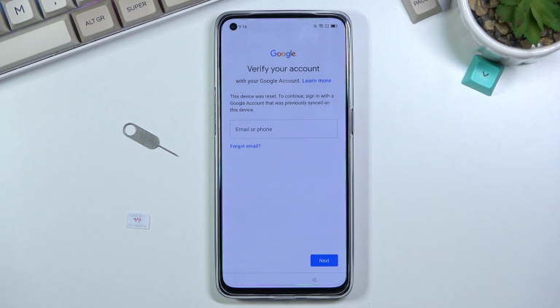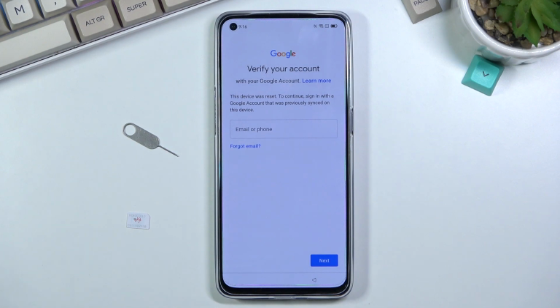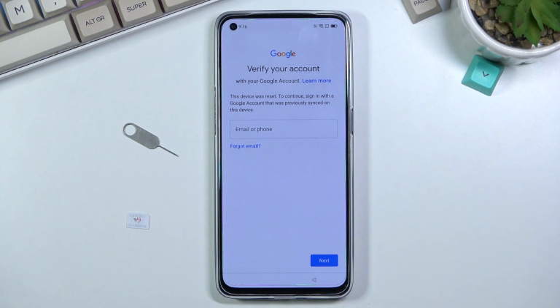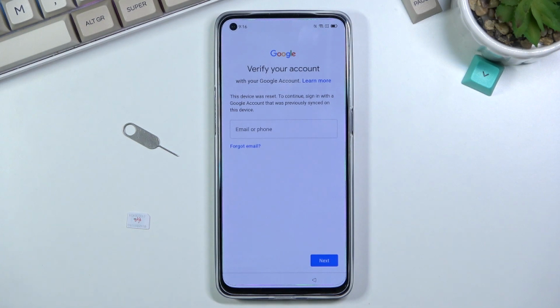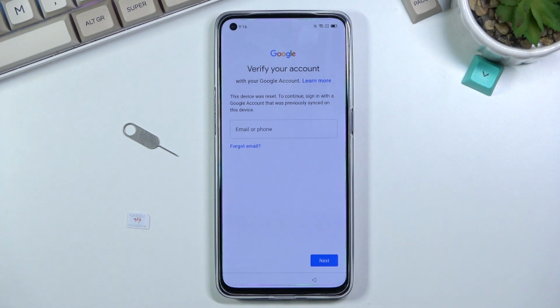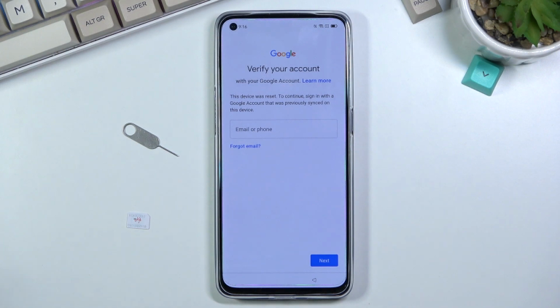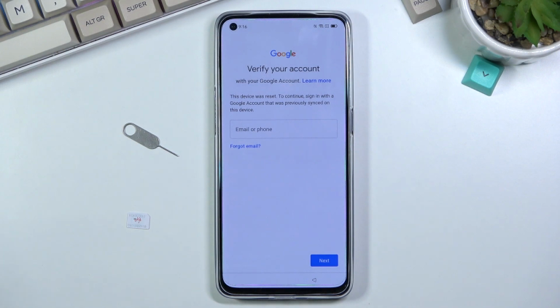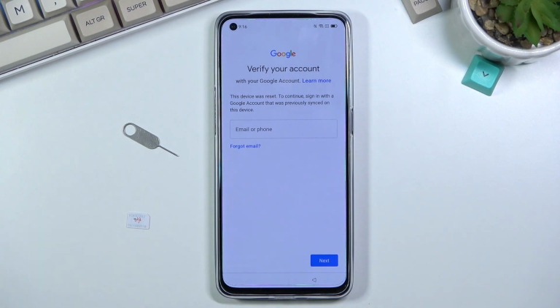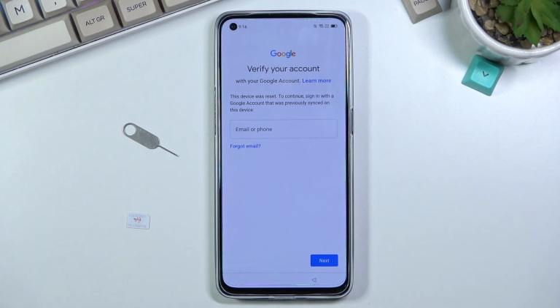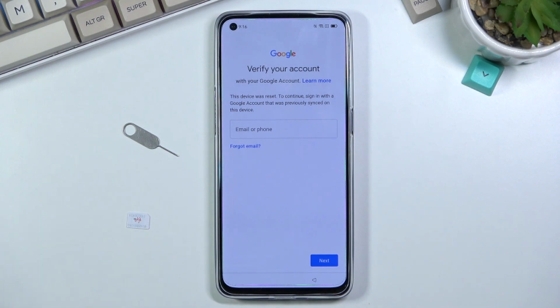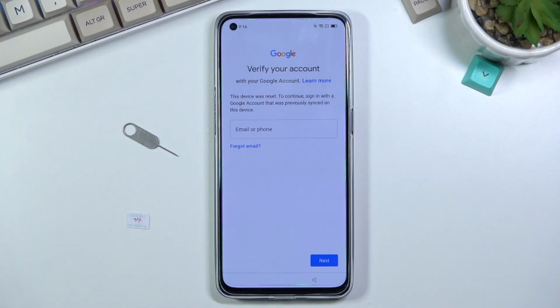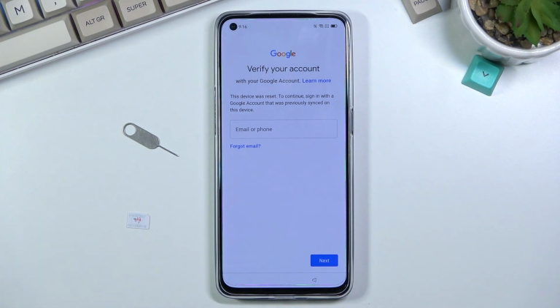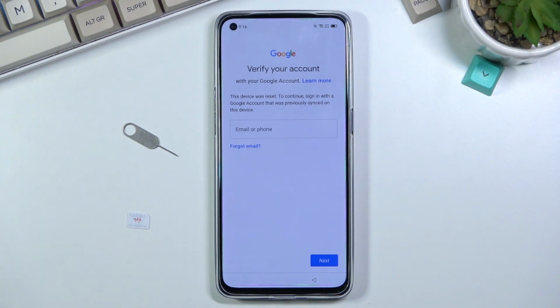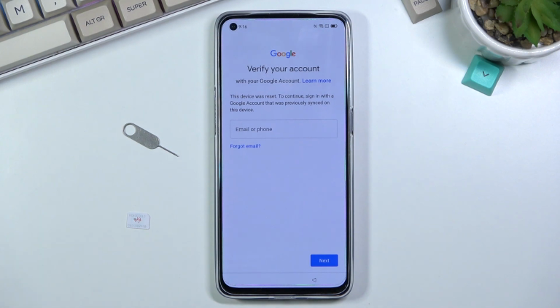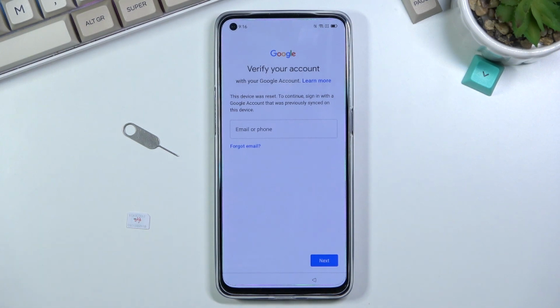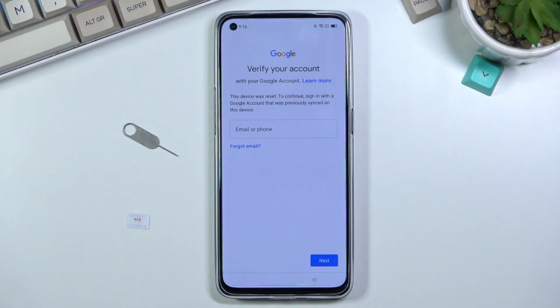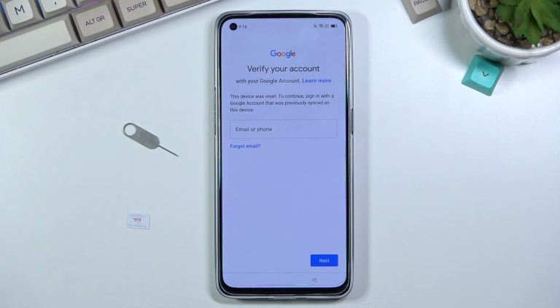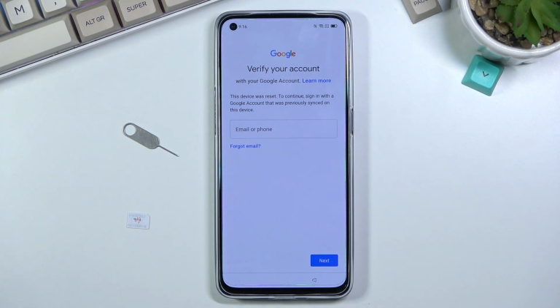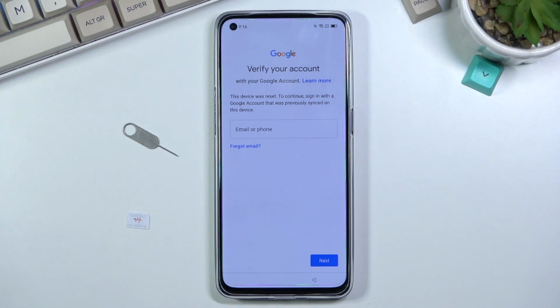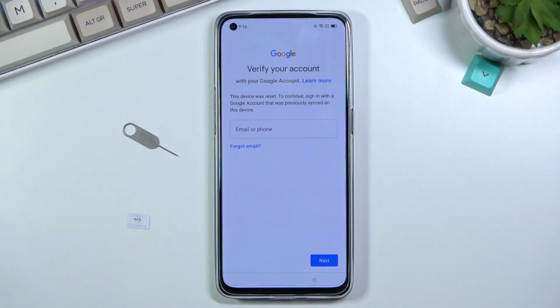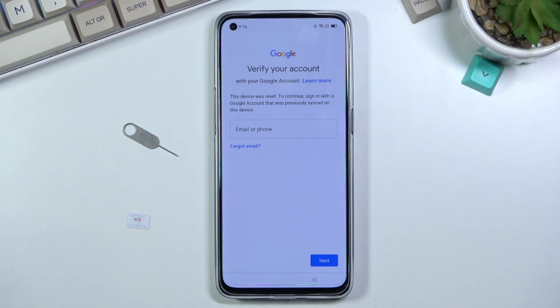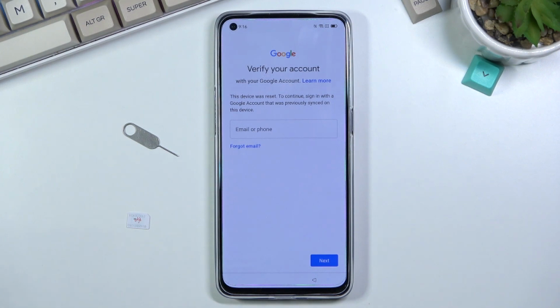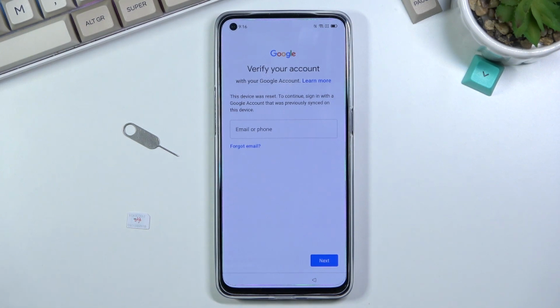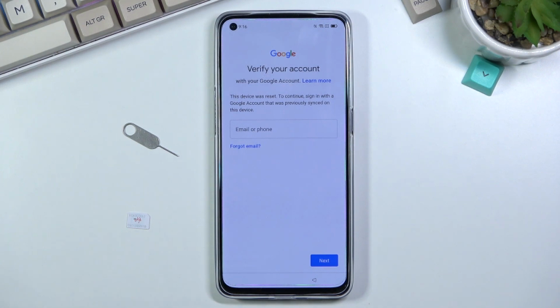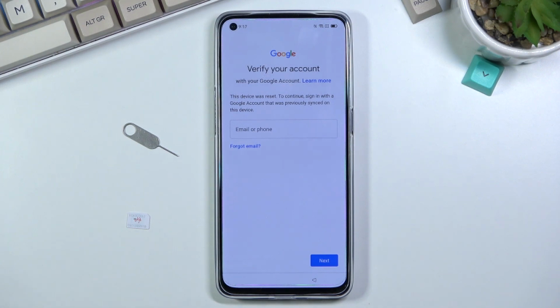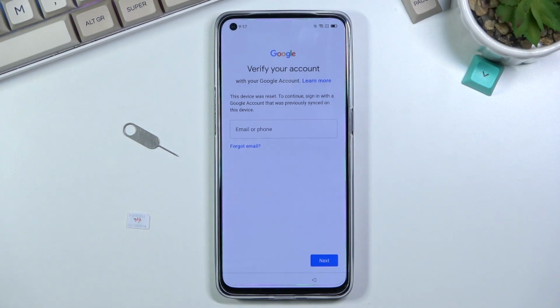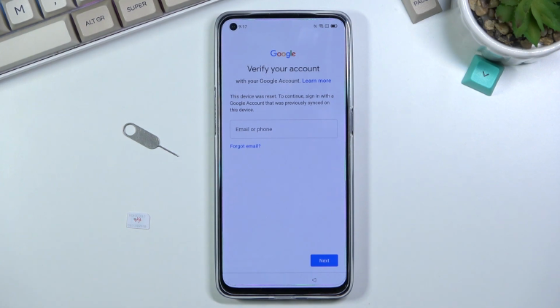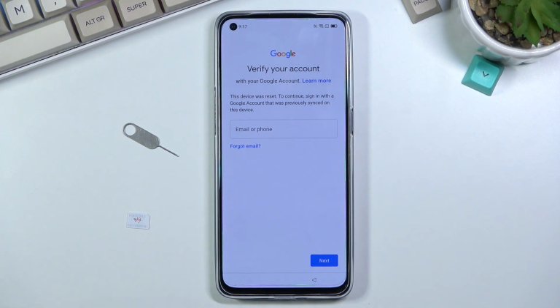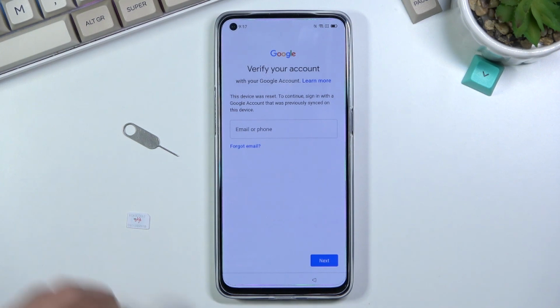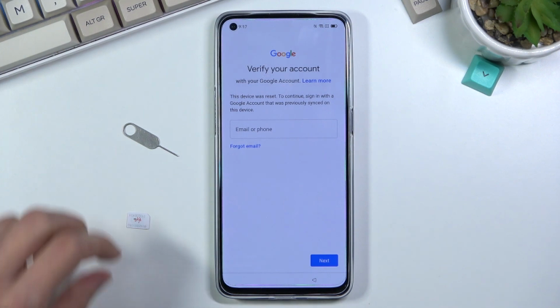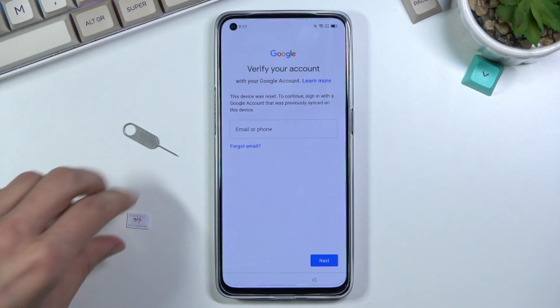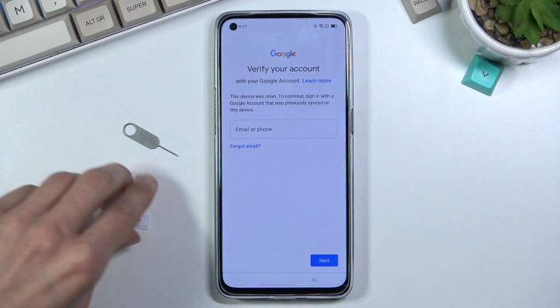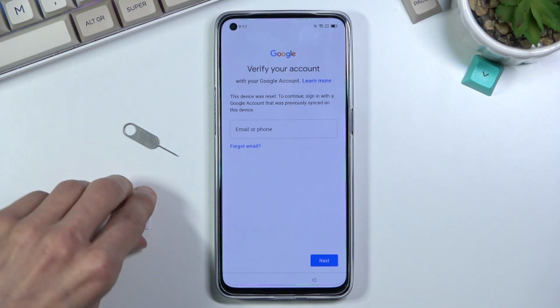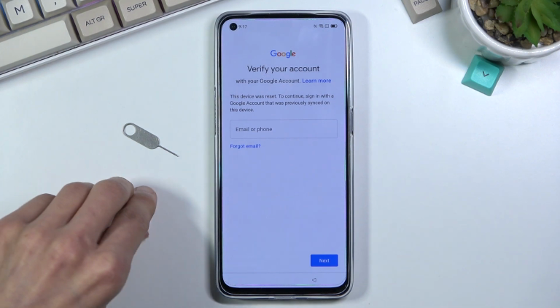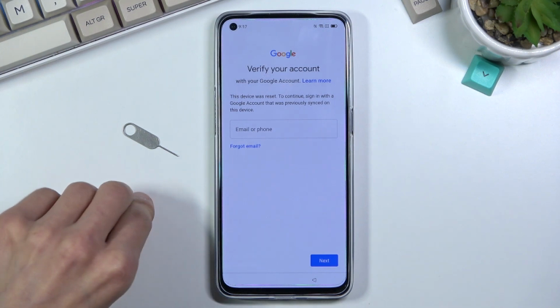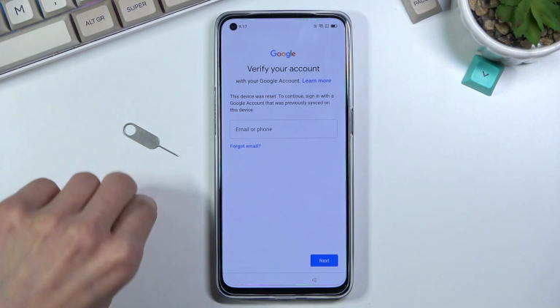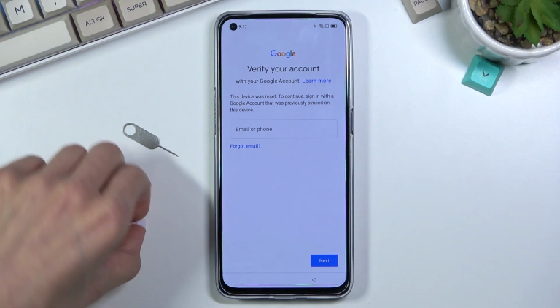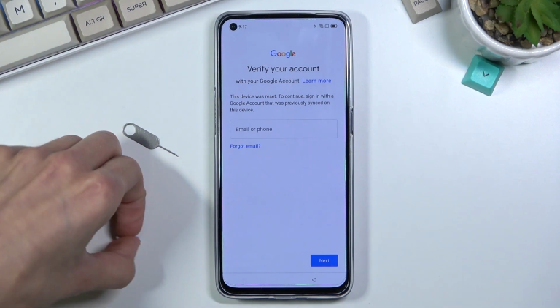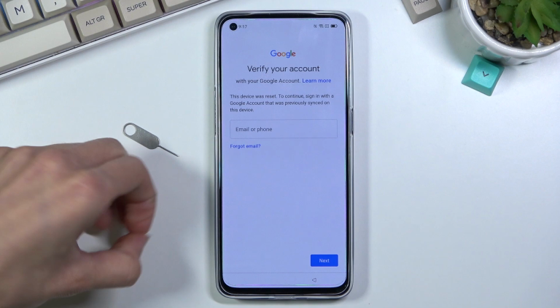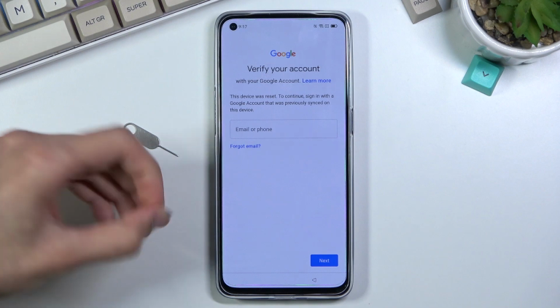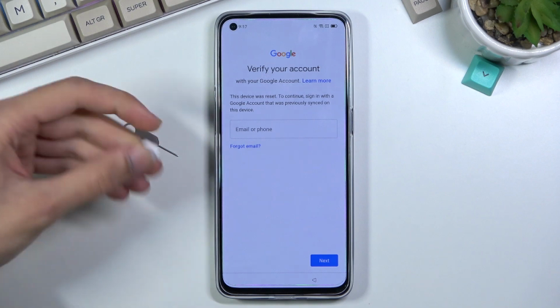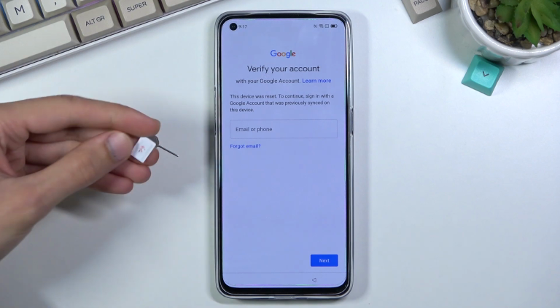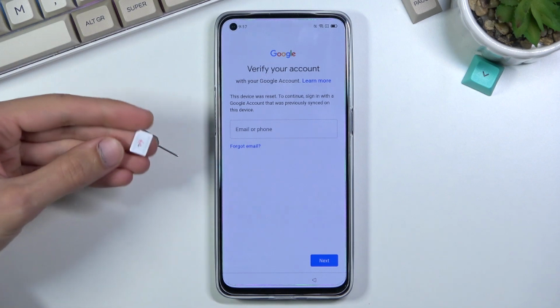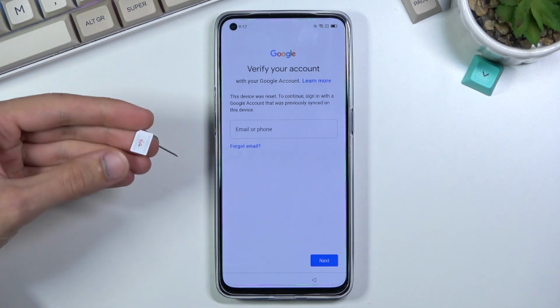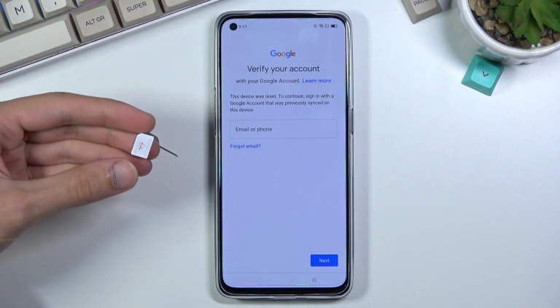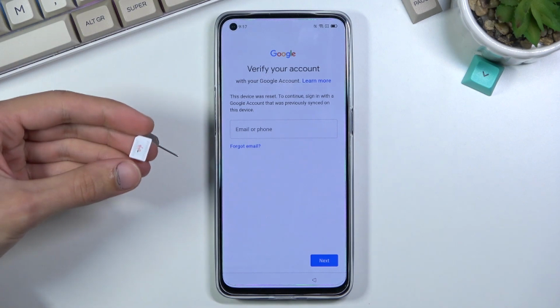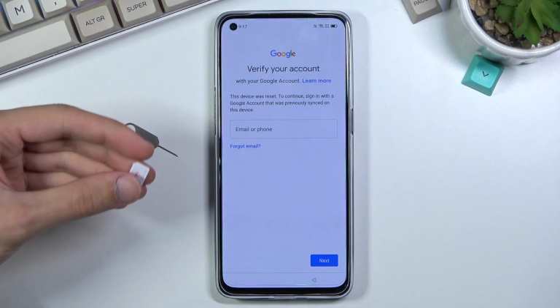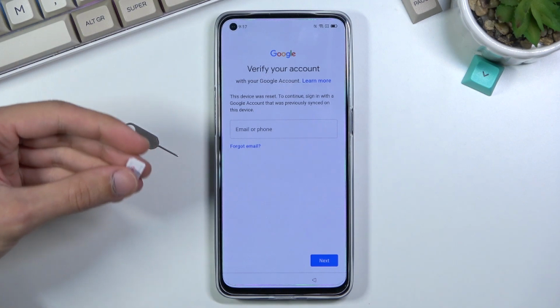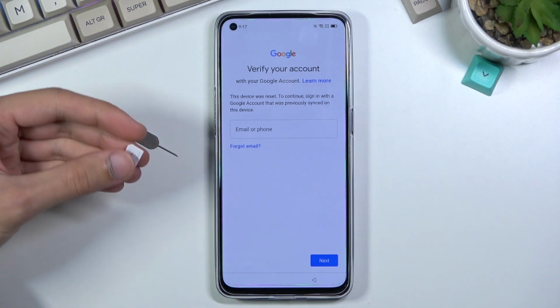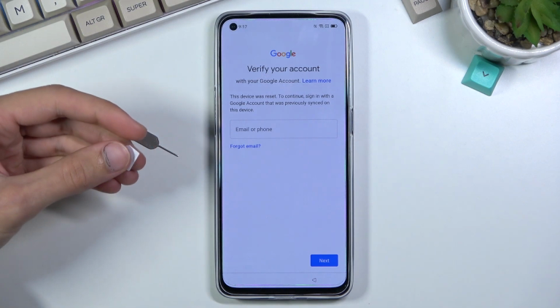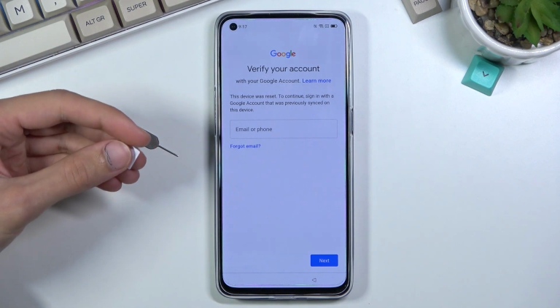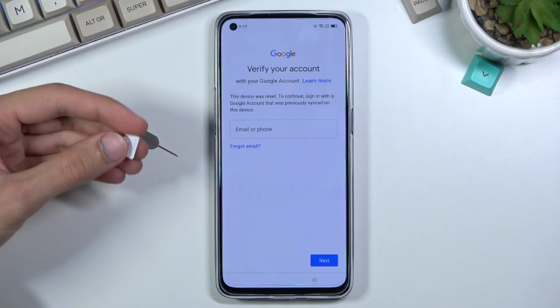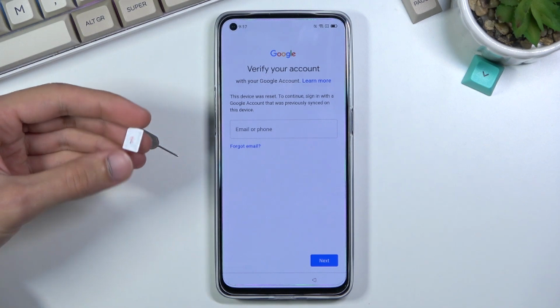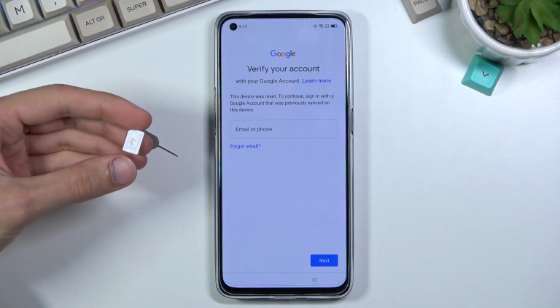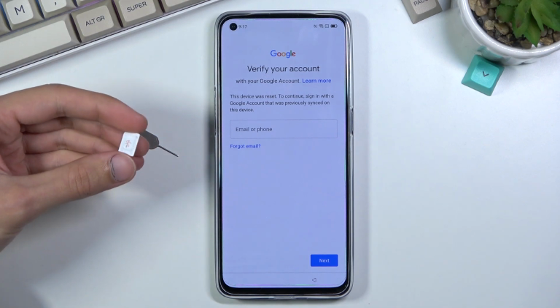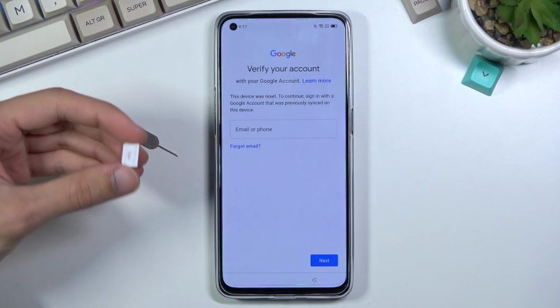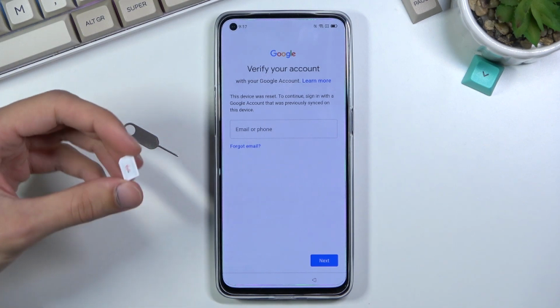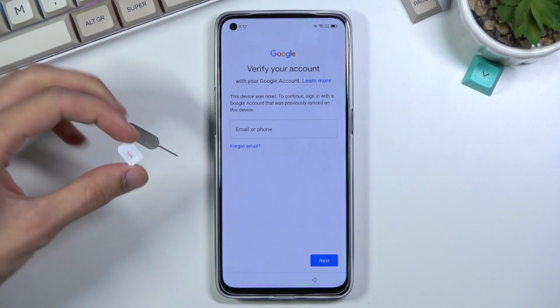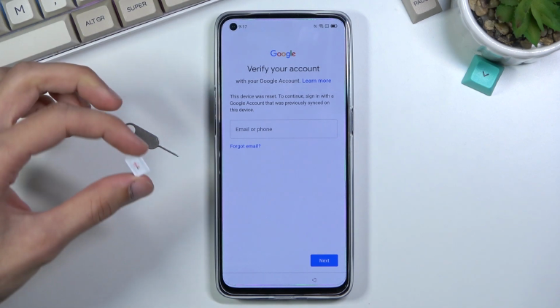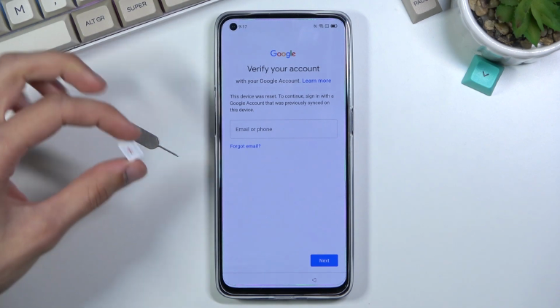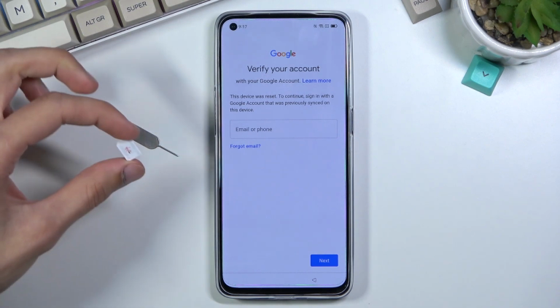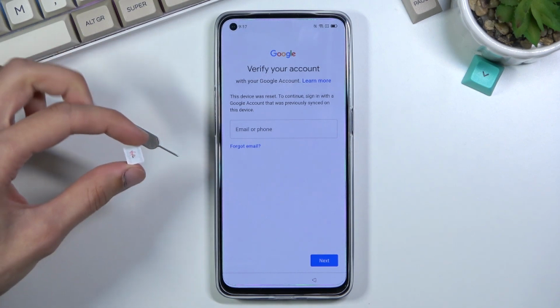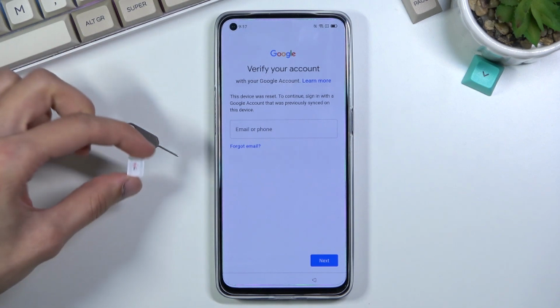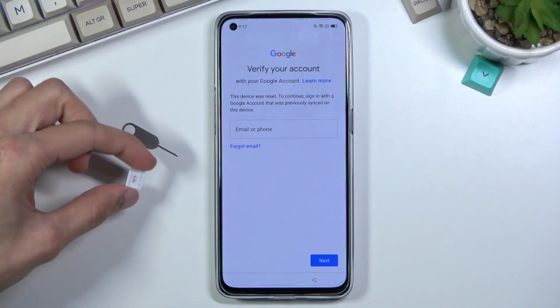Assuming we don't know either of those, for the bypass we will need a SIM card, and that SIM card needs to have some kind of PIN on it.